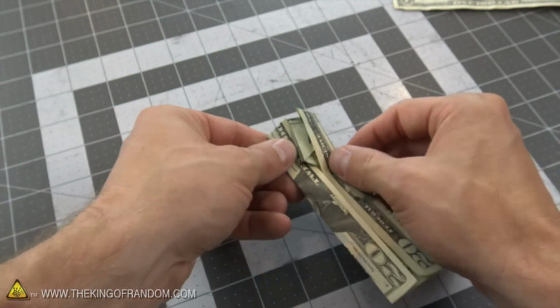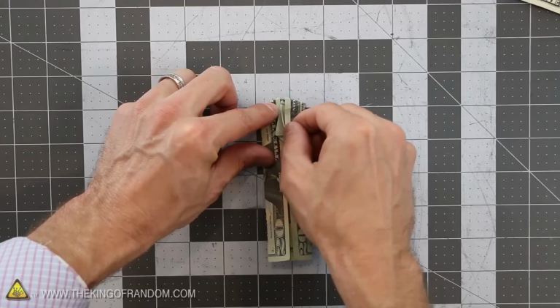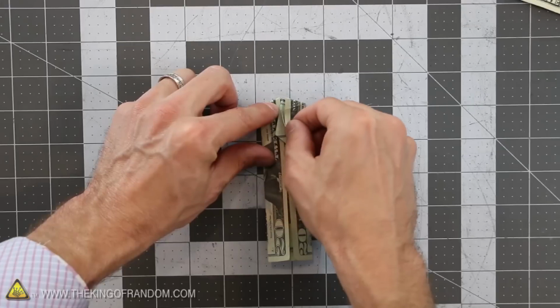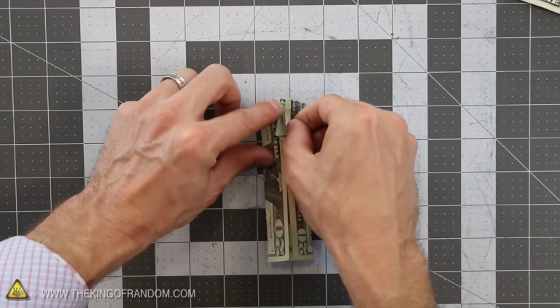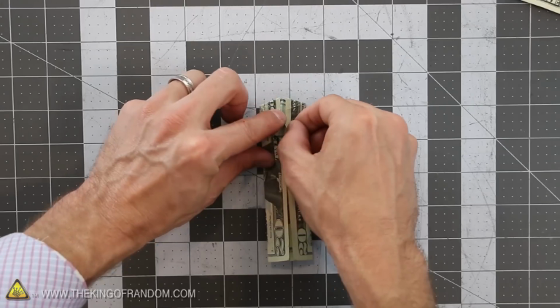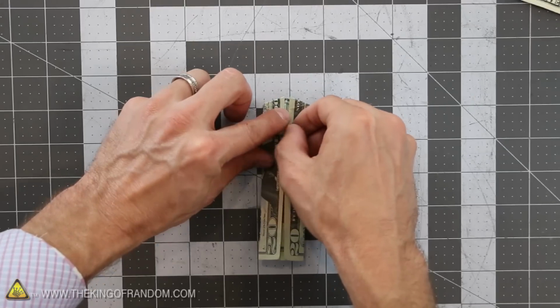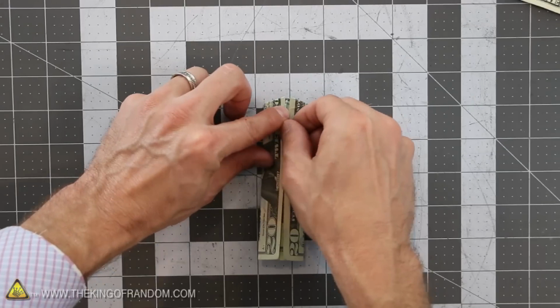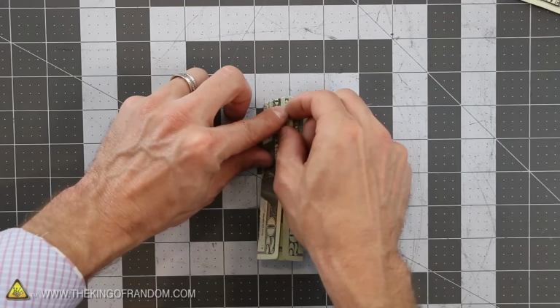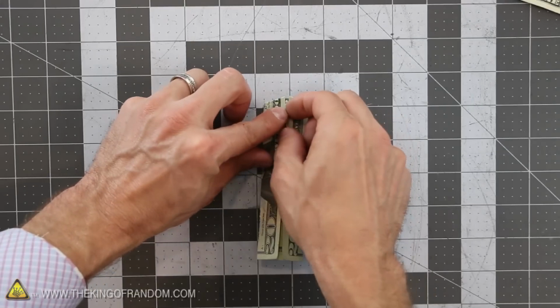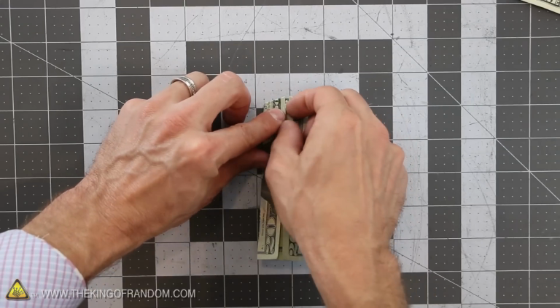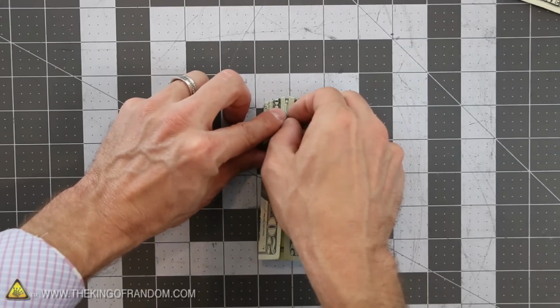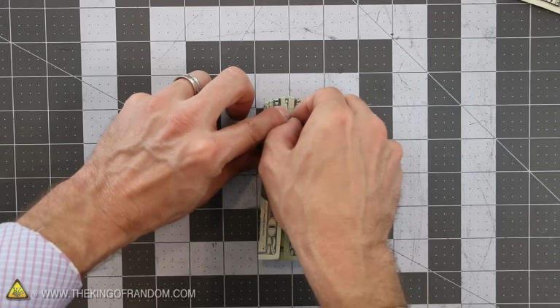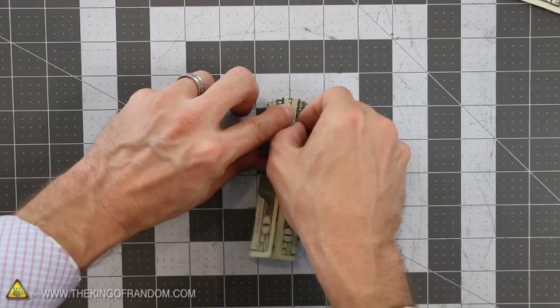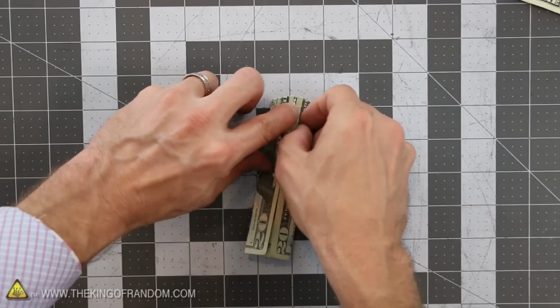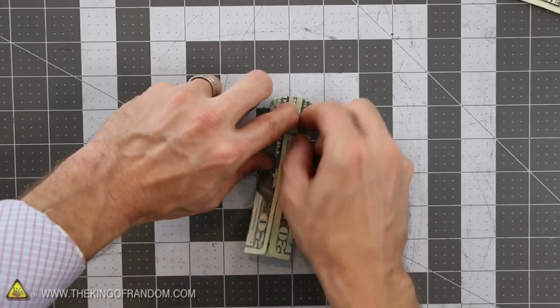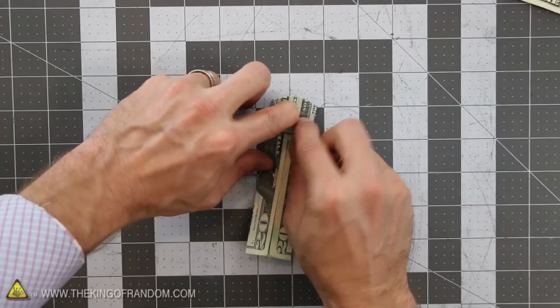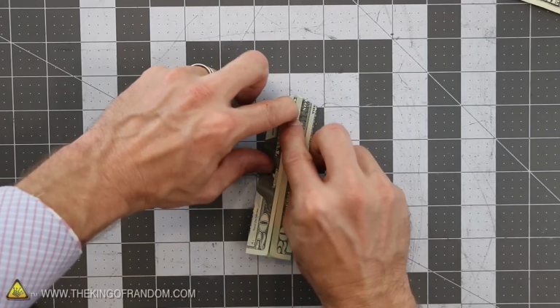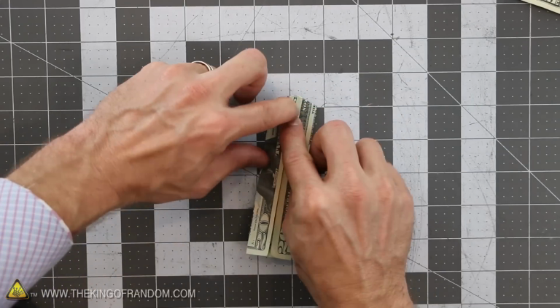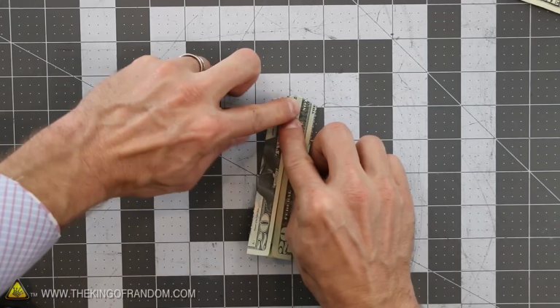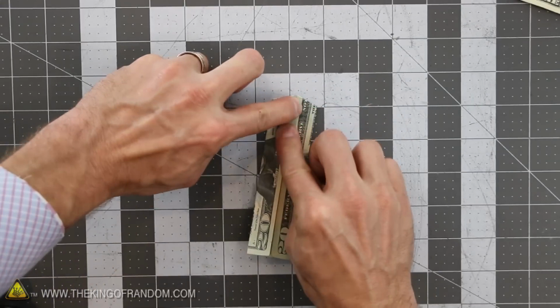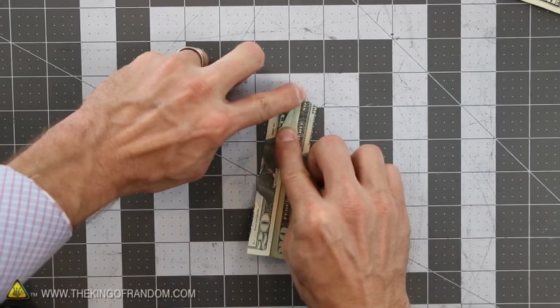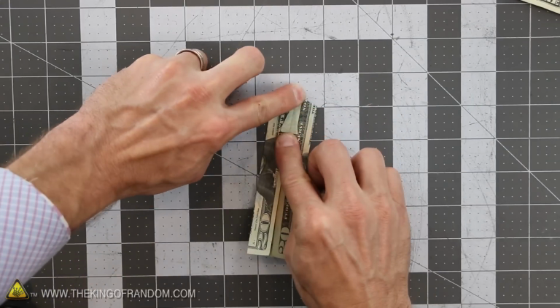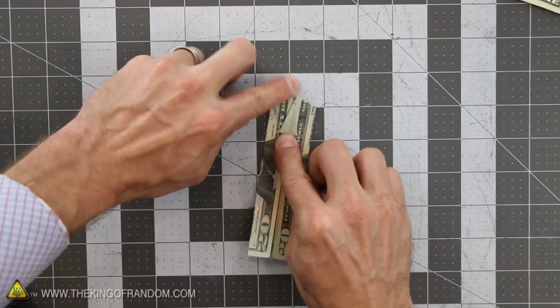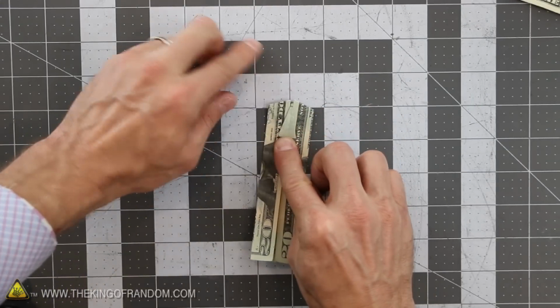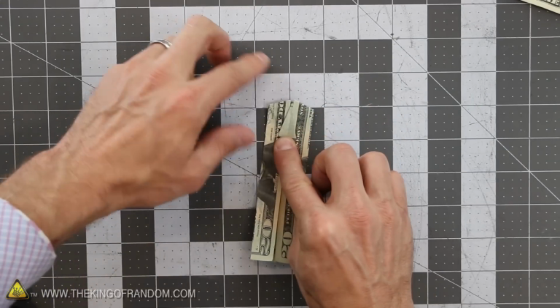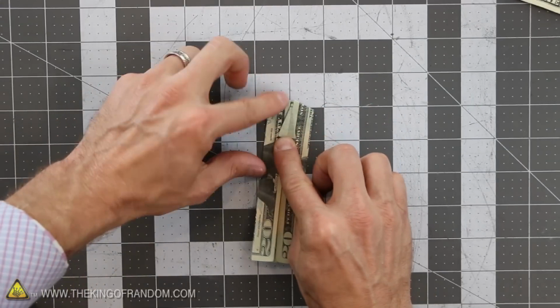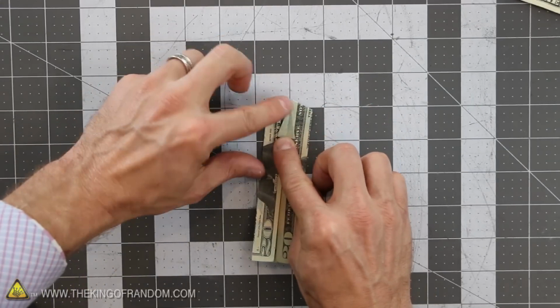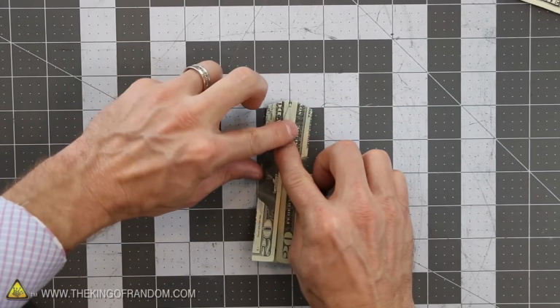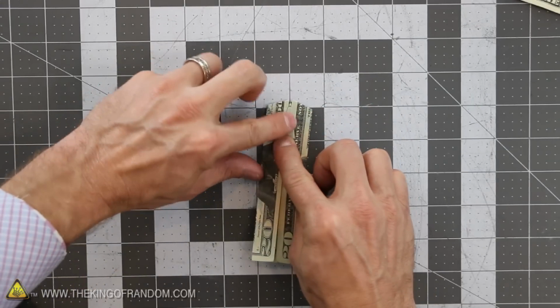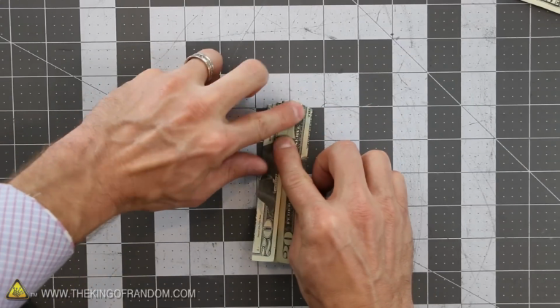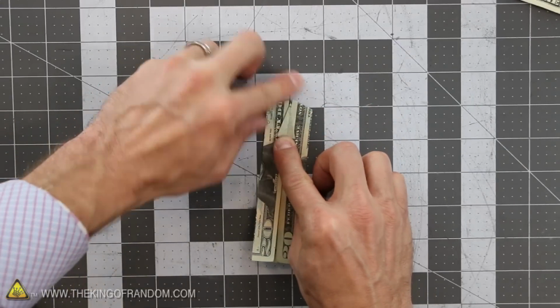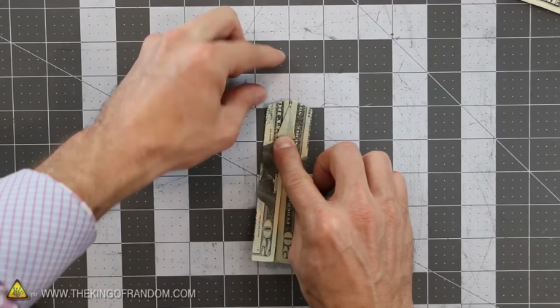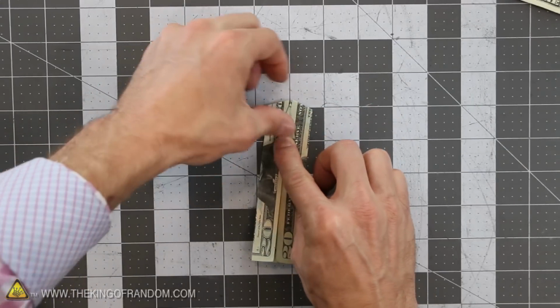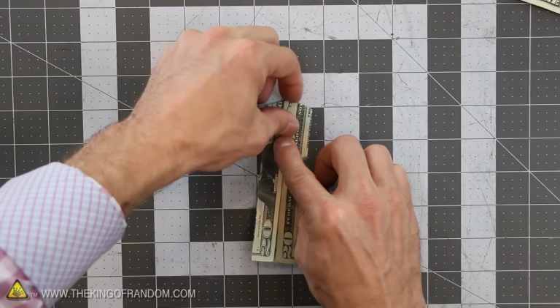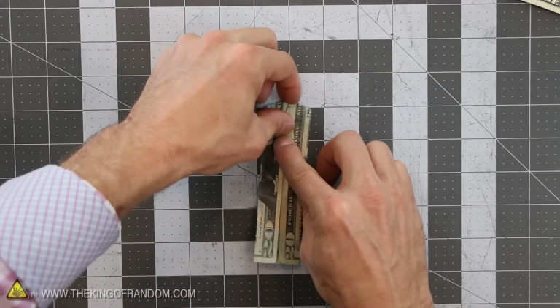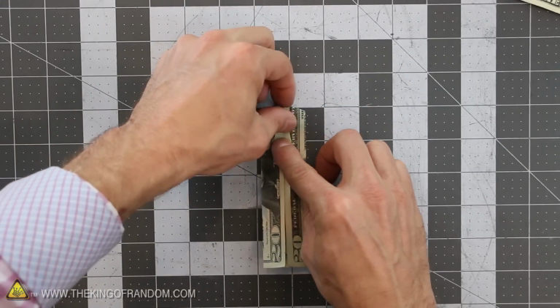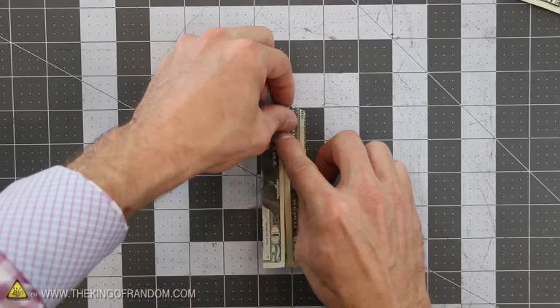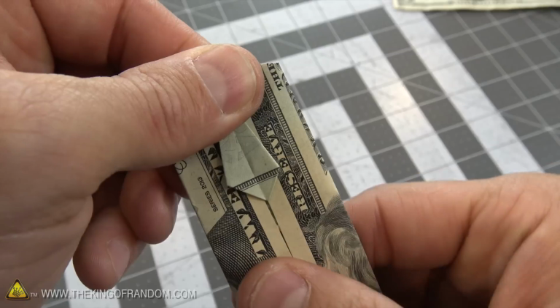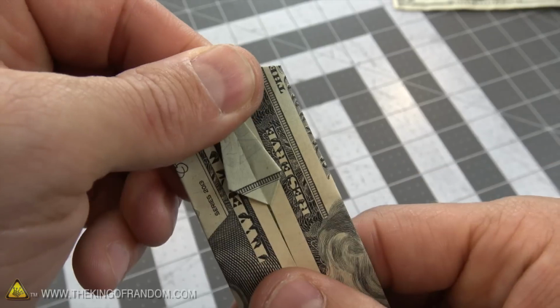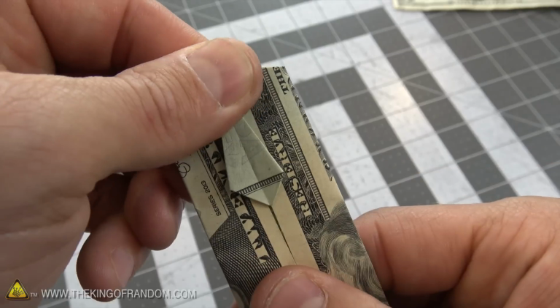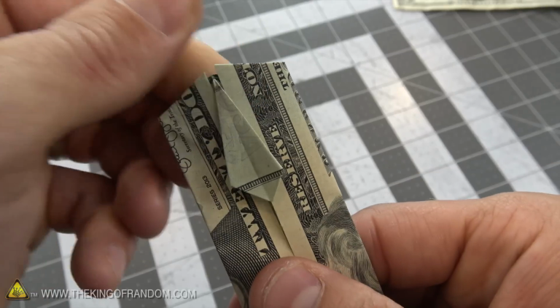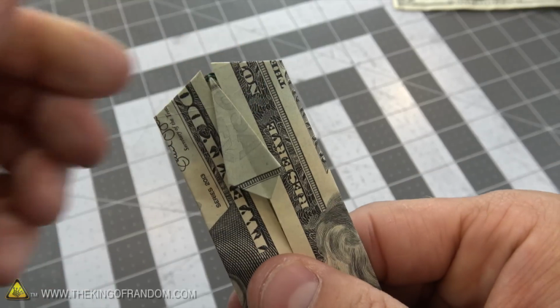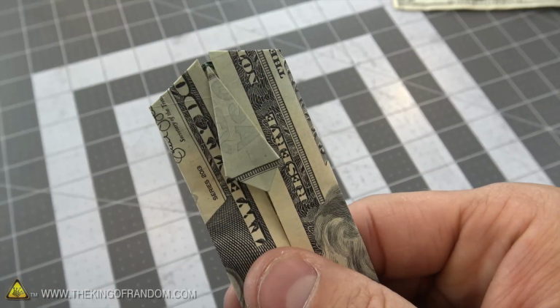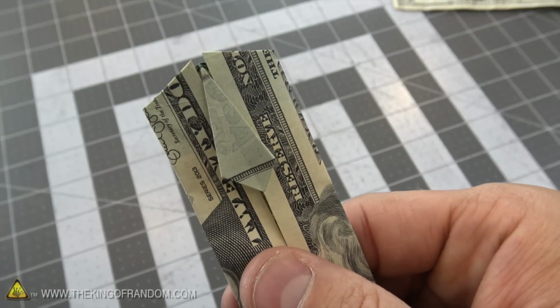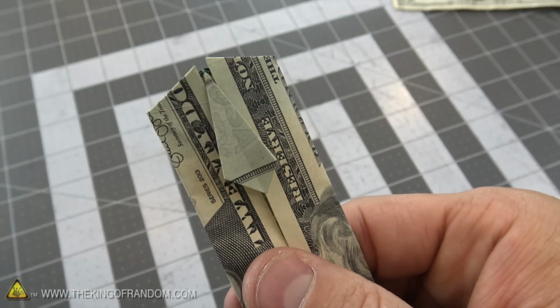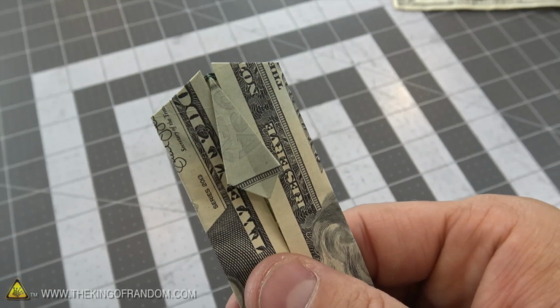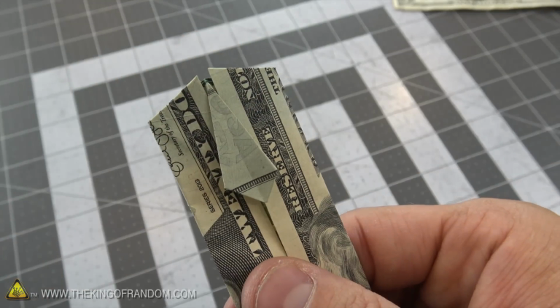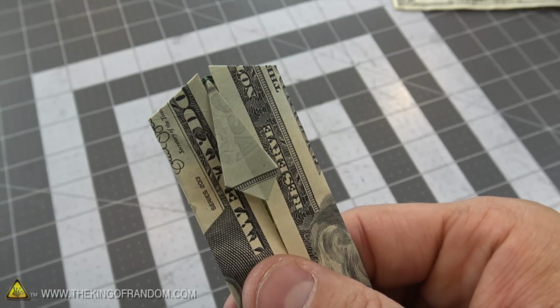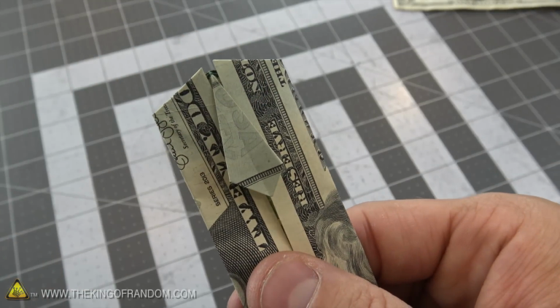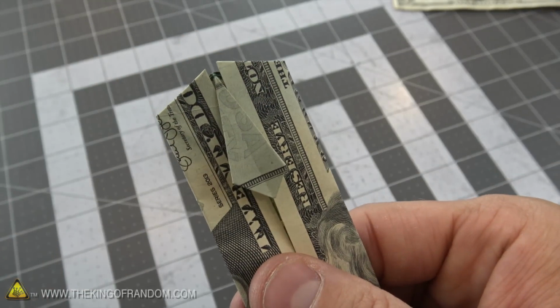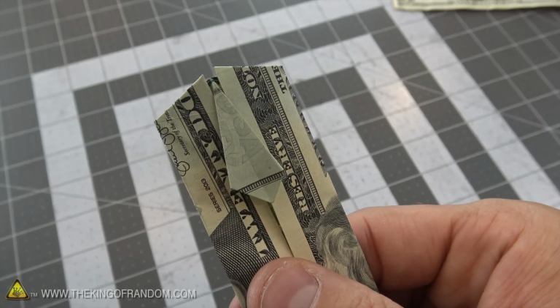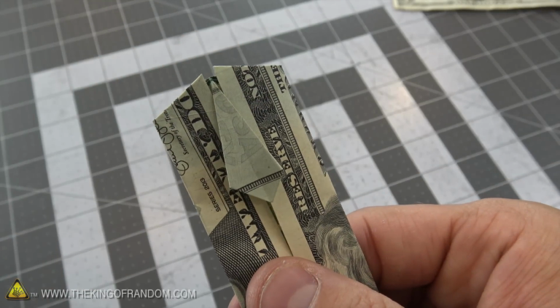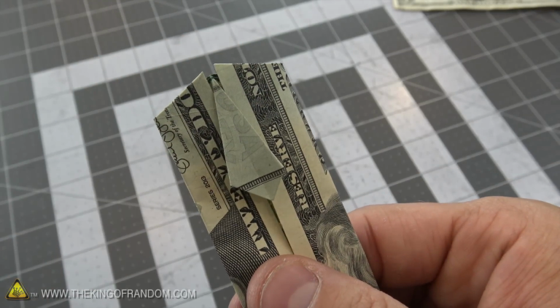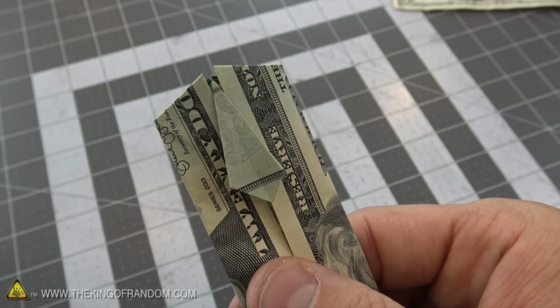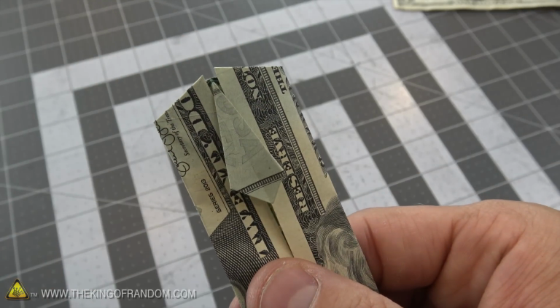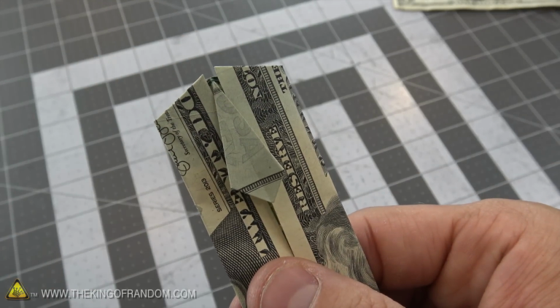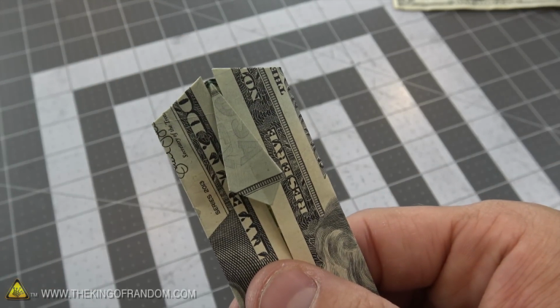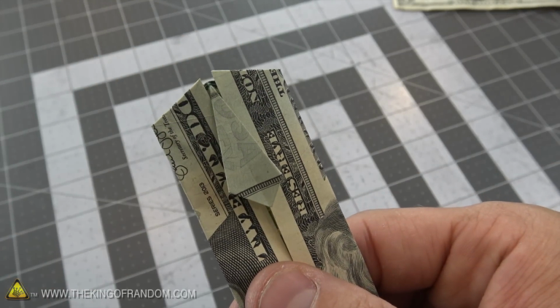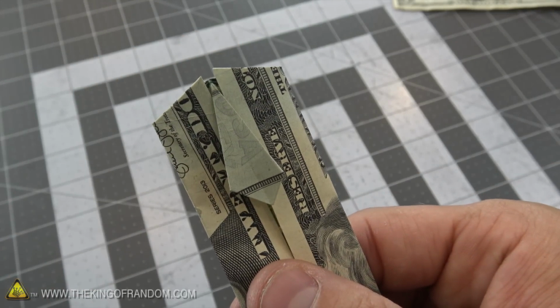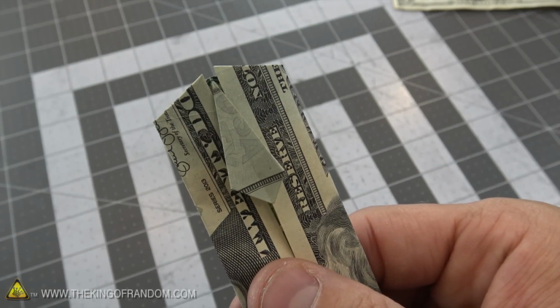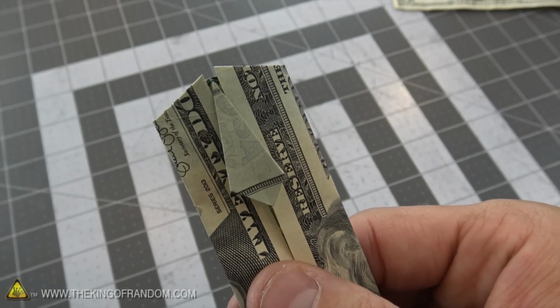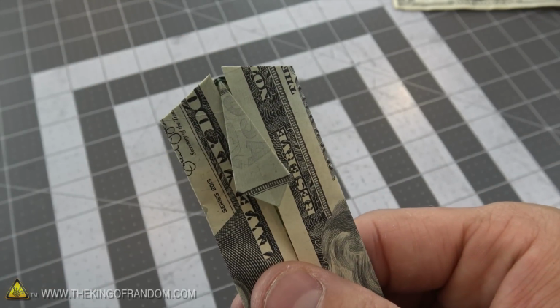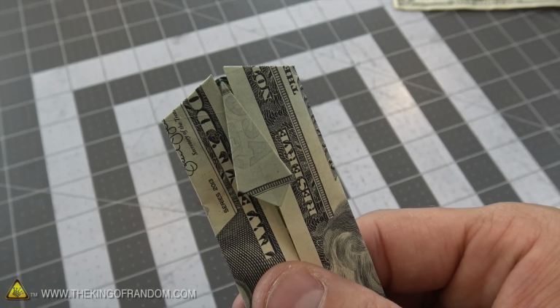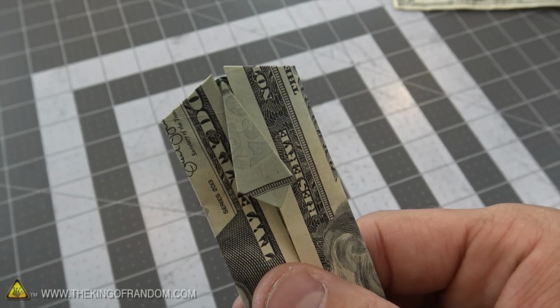With that second fold made, go ahead and unfold the tie. You should see that it sticks out on top of the shirt now. The next step is to make the collar.